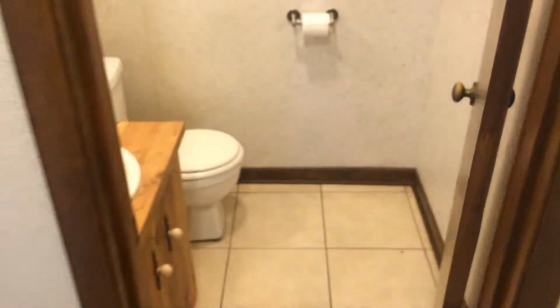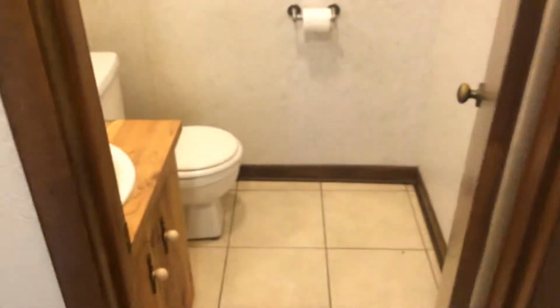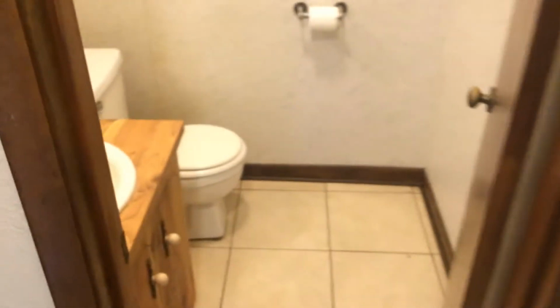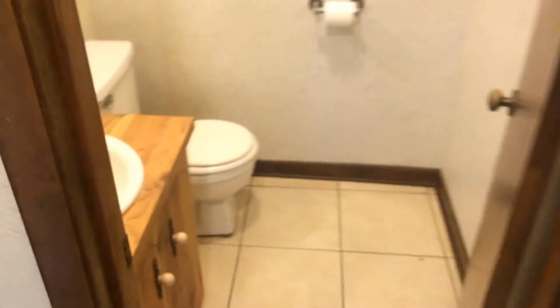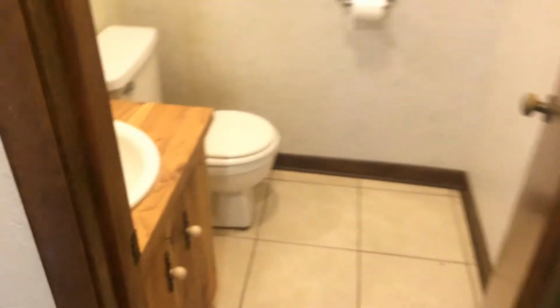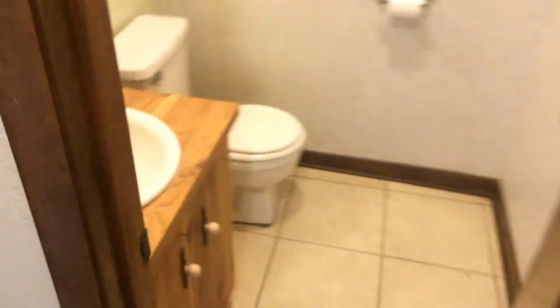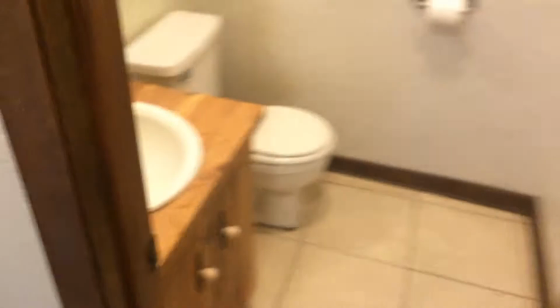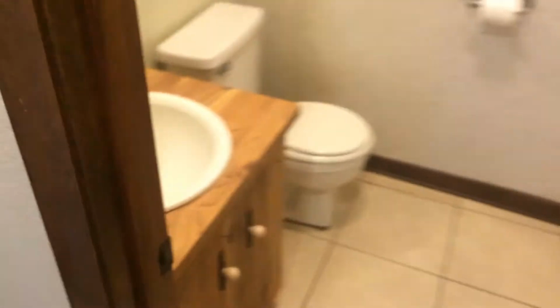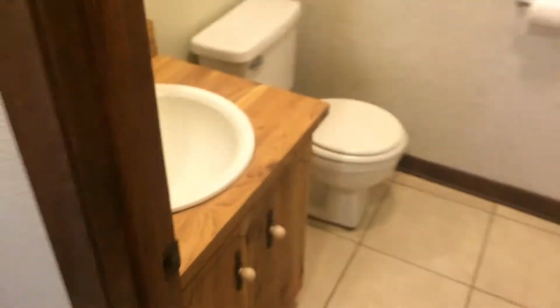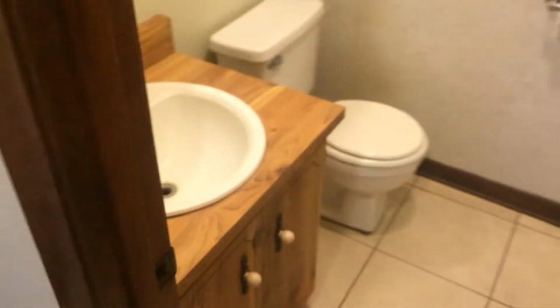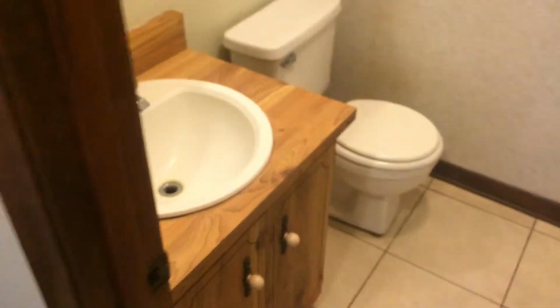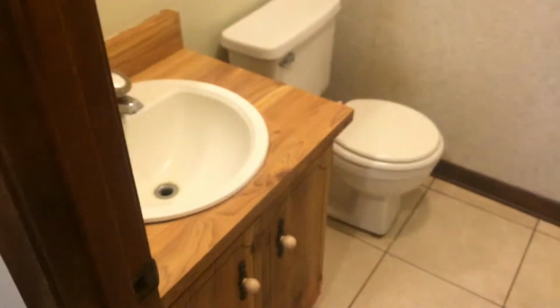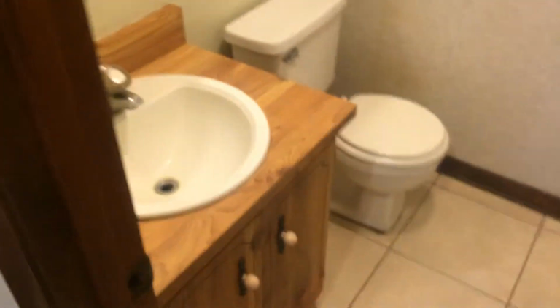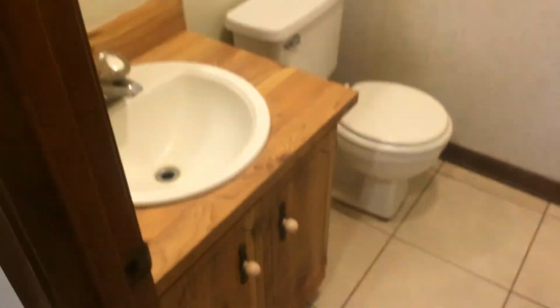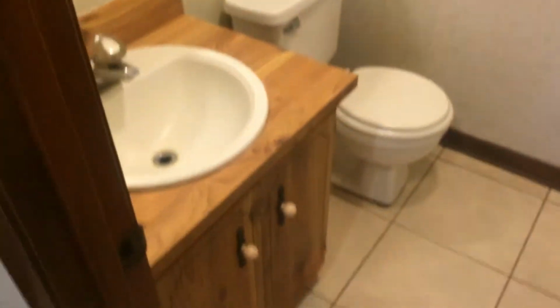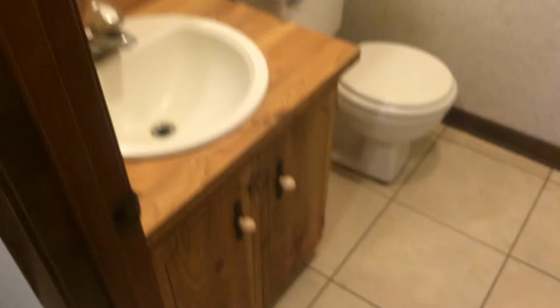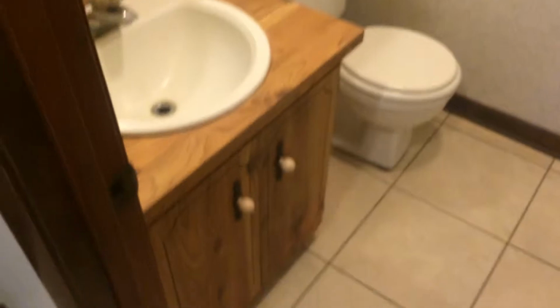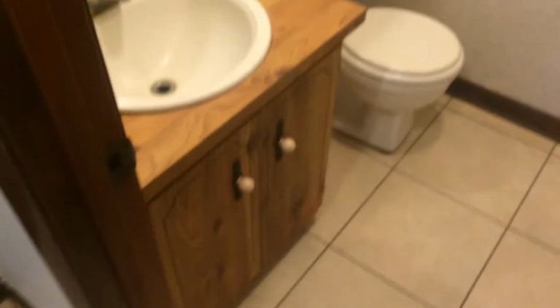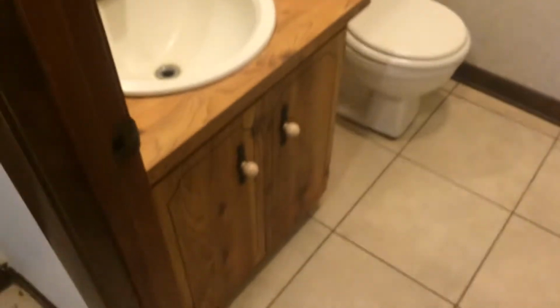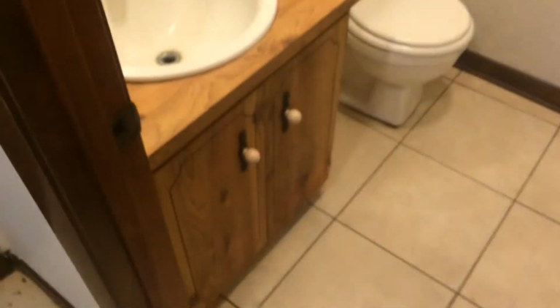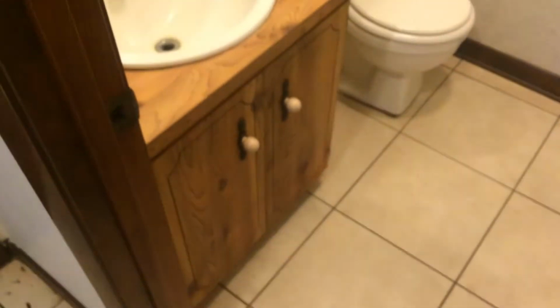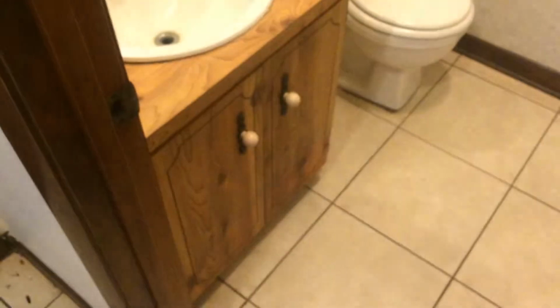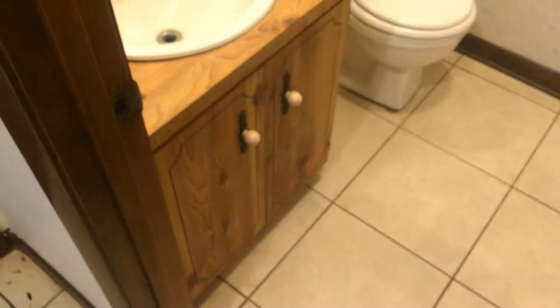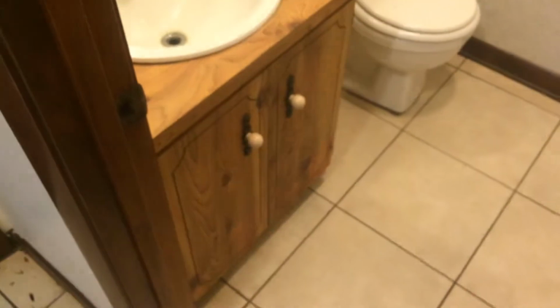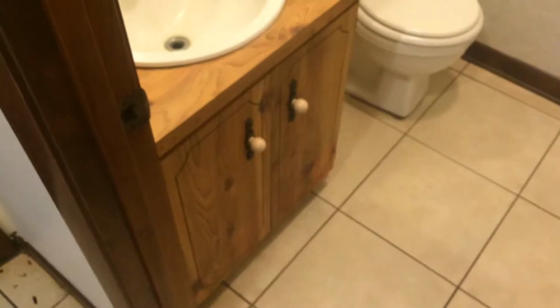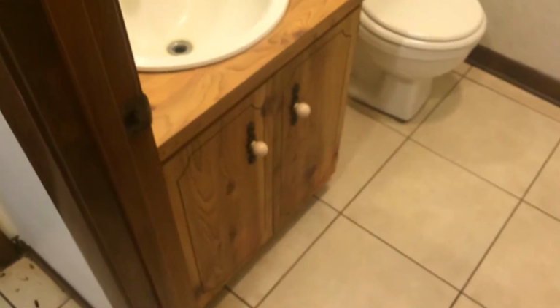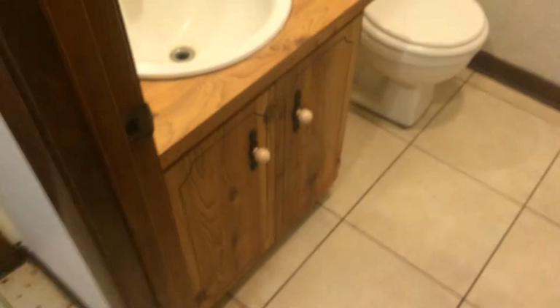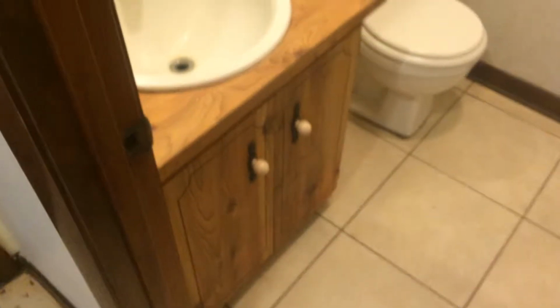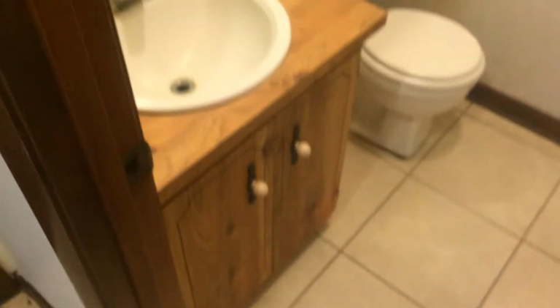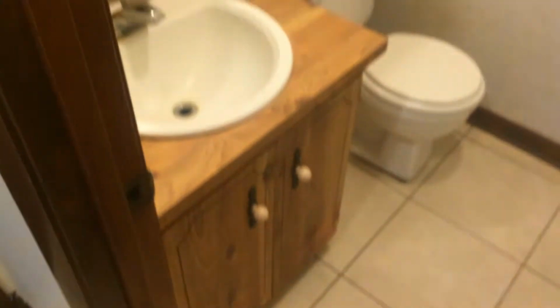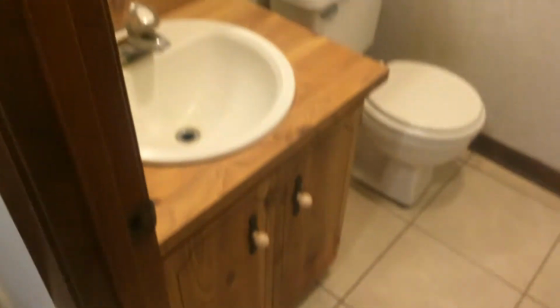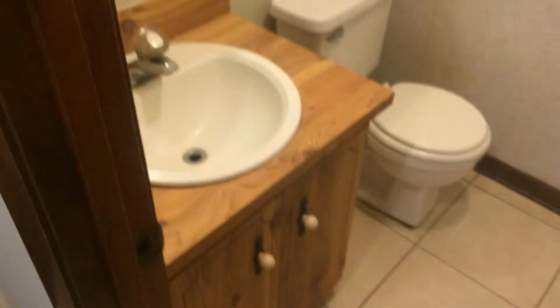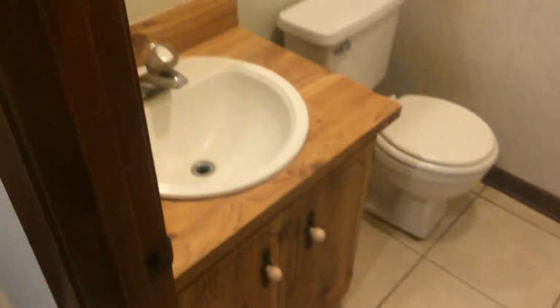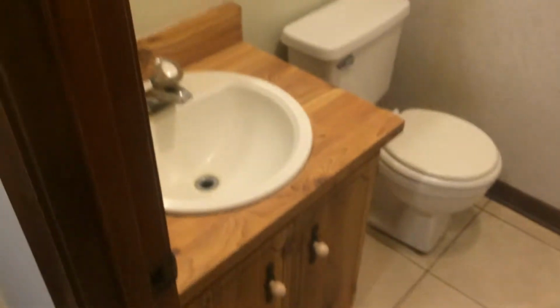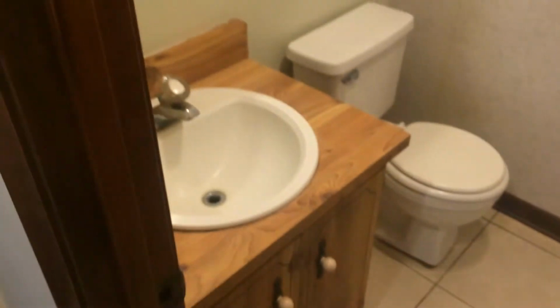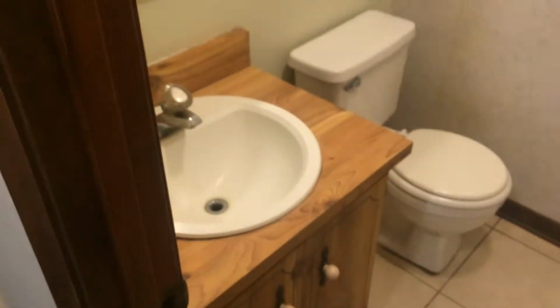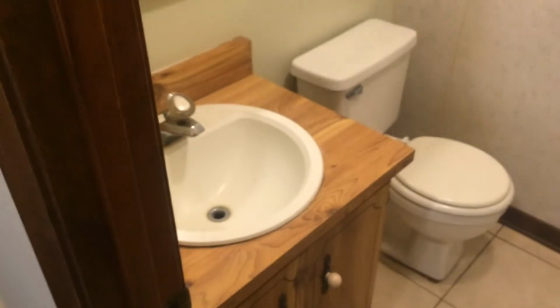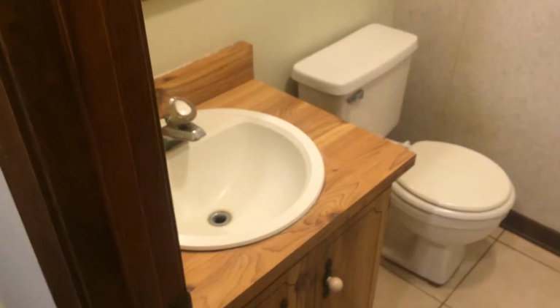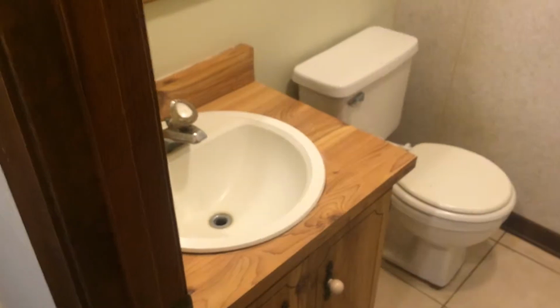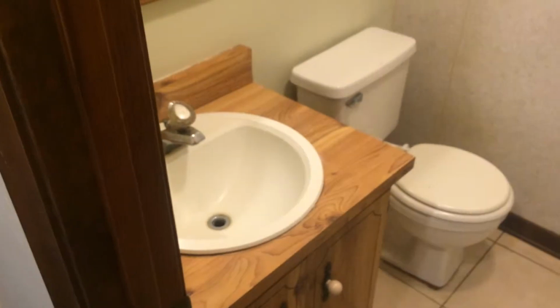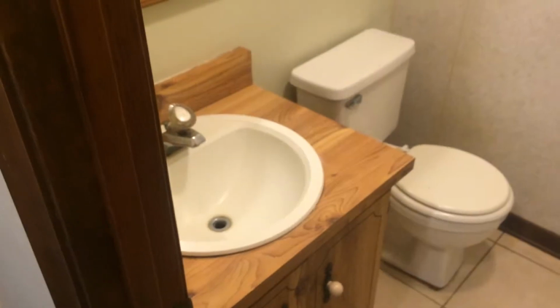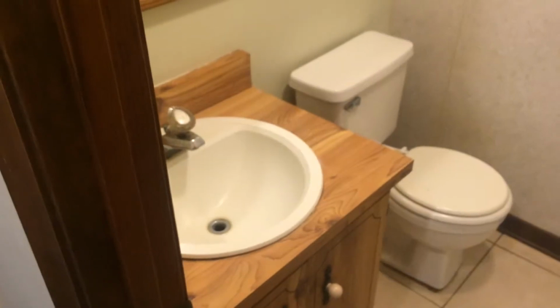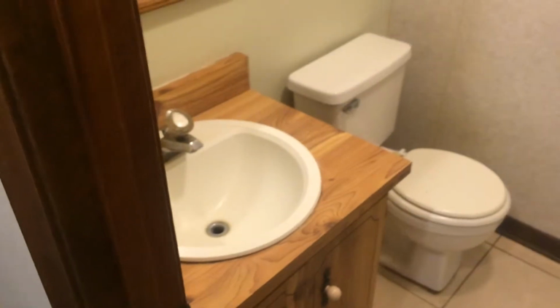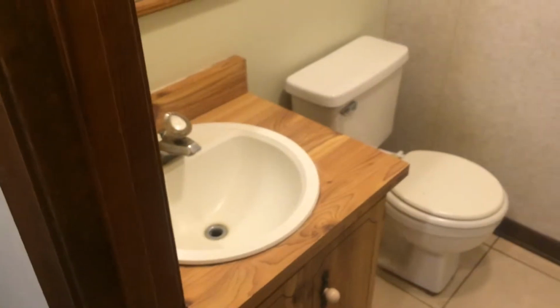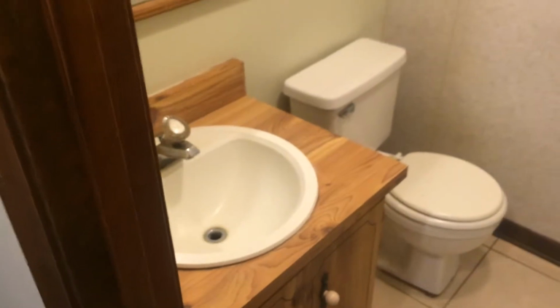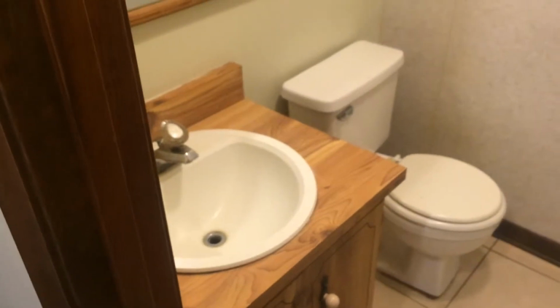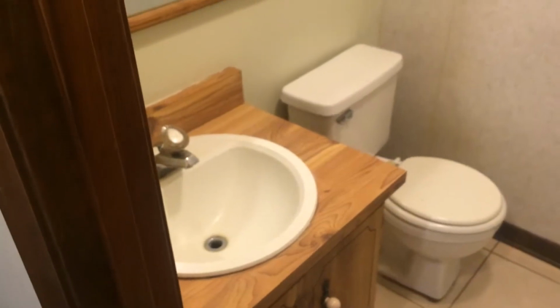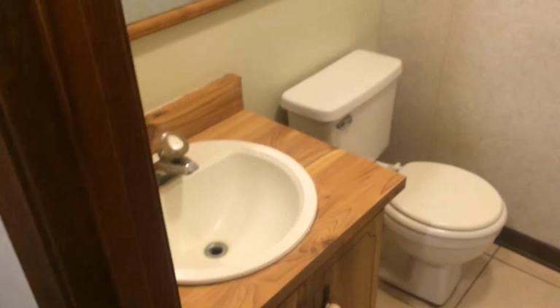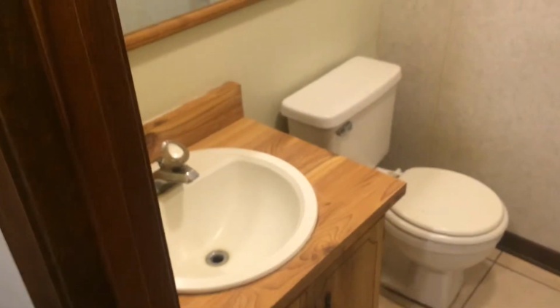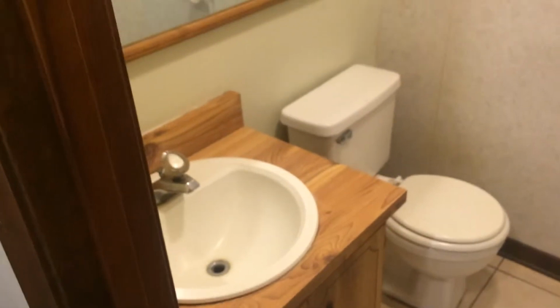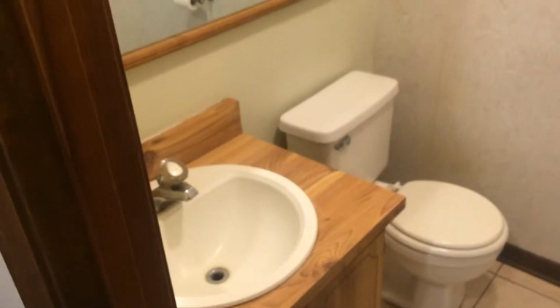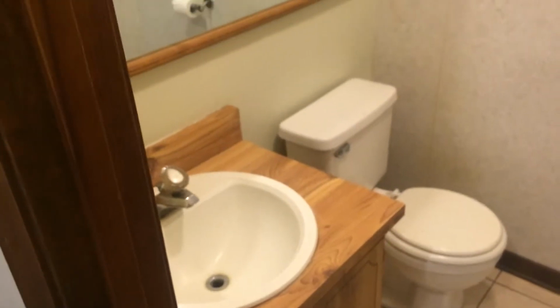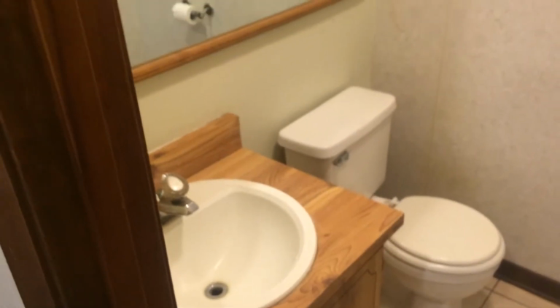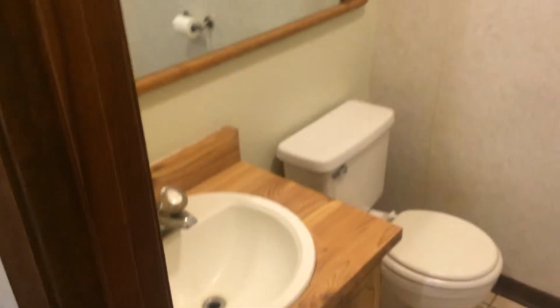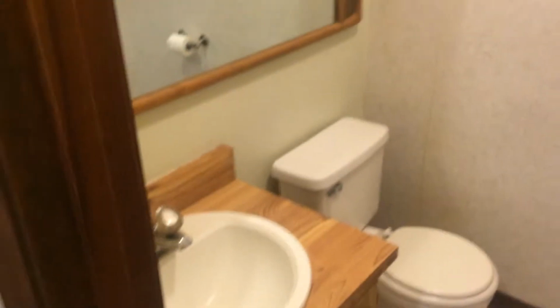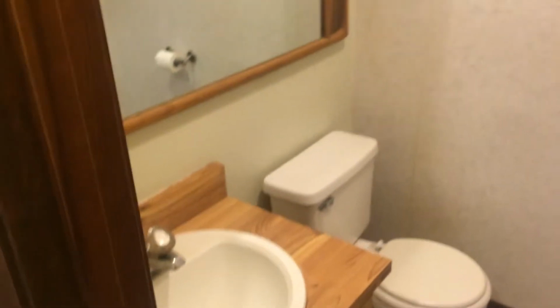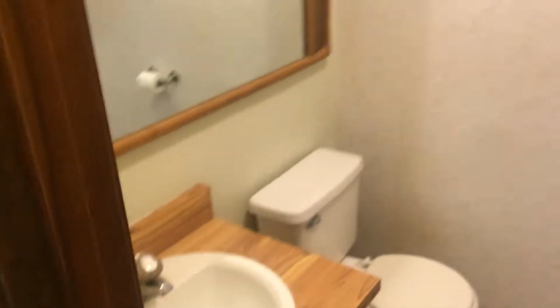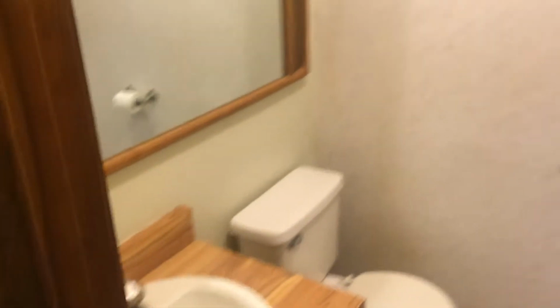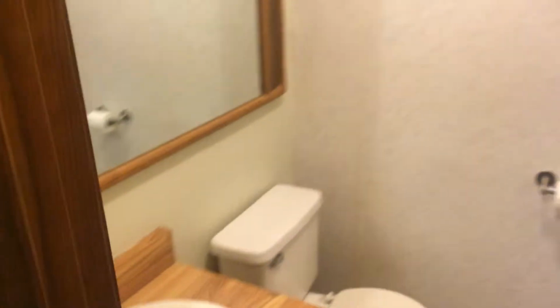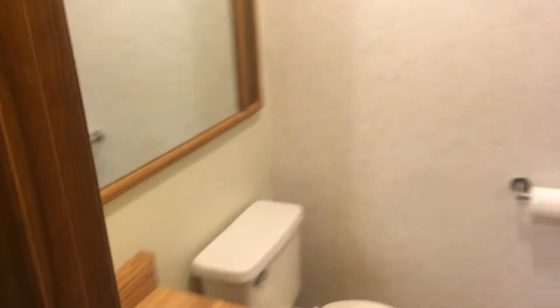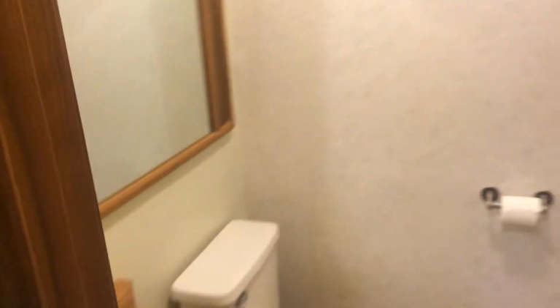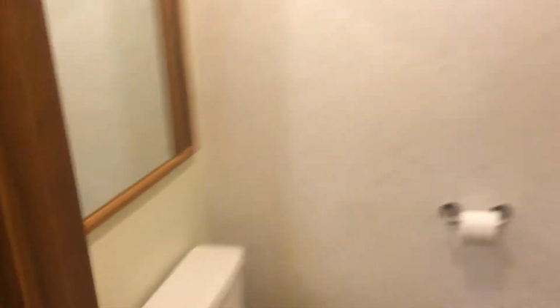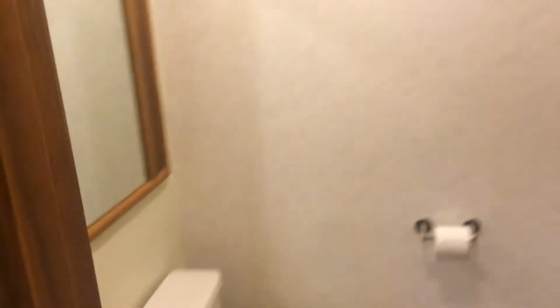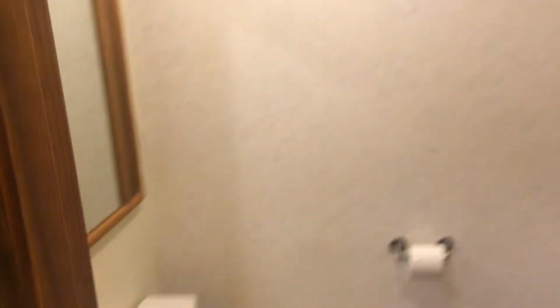First half bath here. Cabinets are kind of dated but in good shape. If you're going to use it as a rental, I'd probably just leave those.